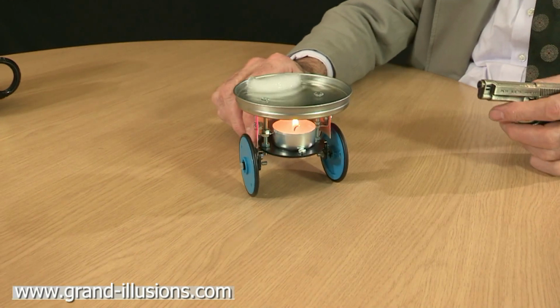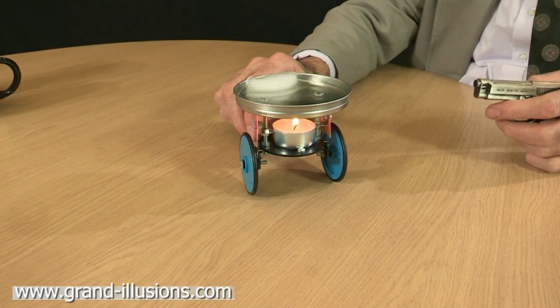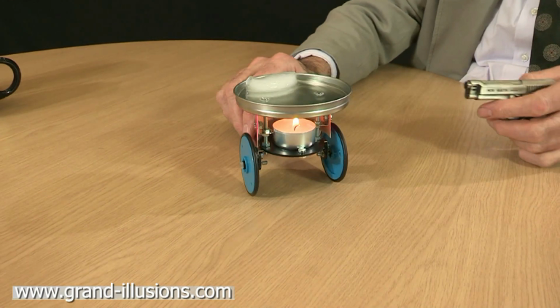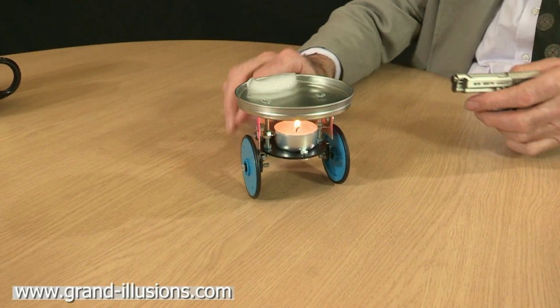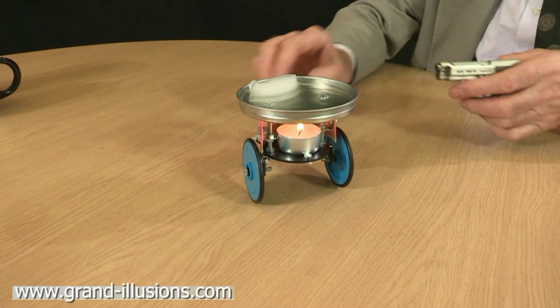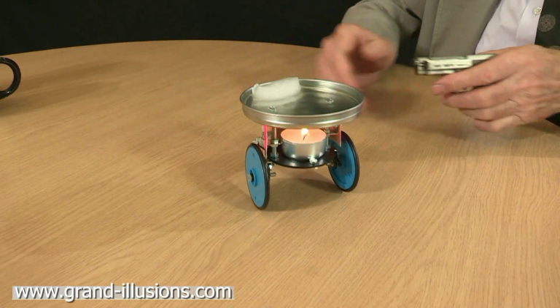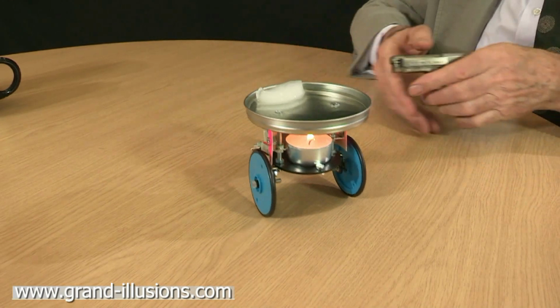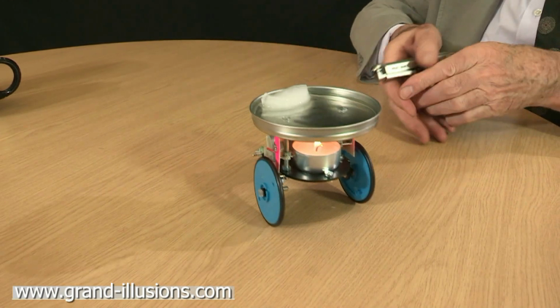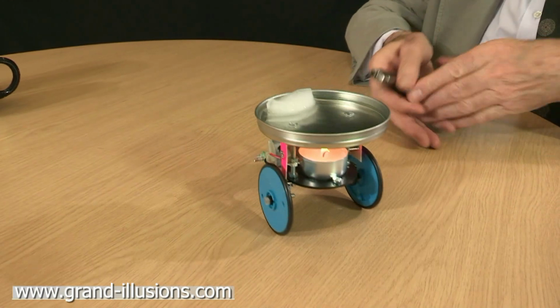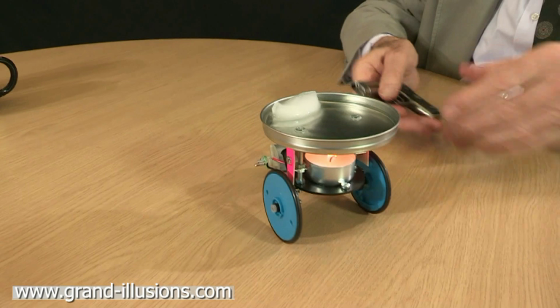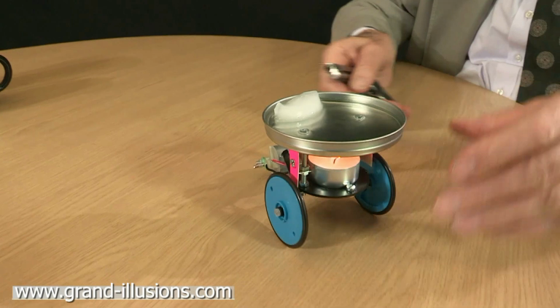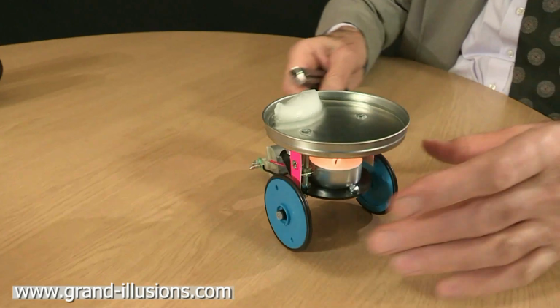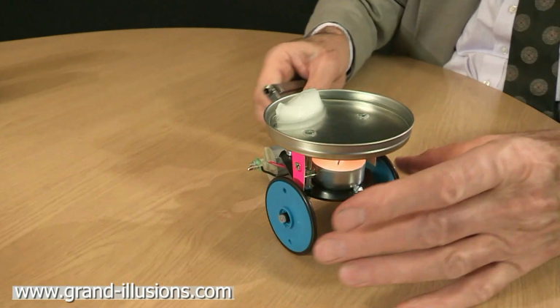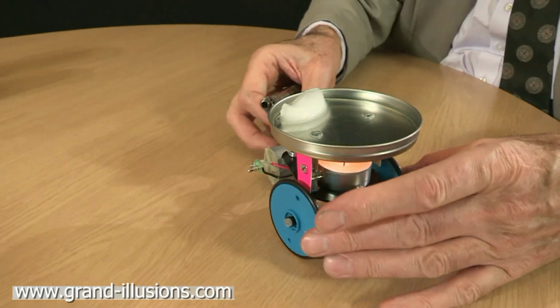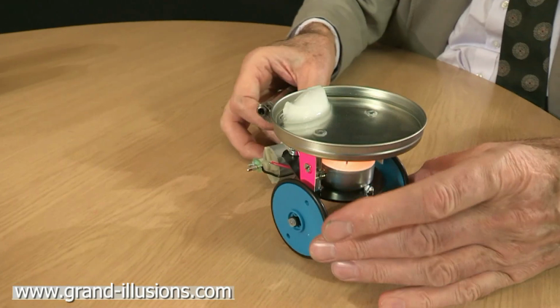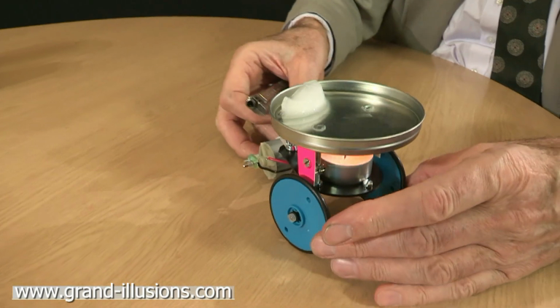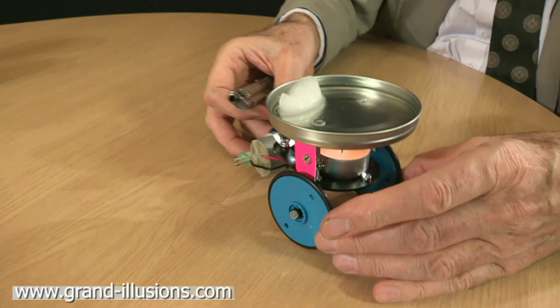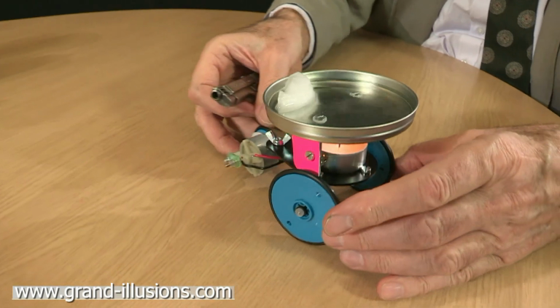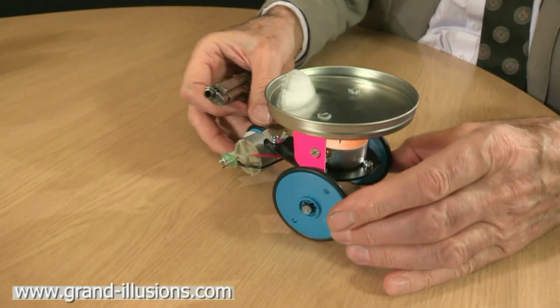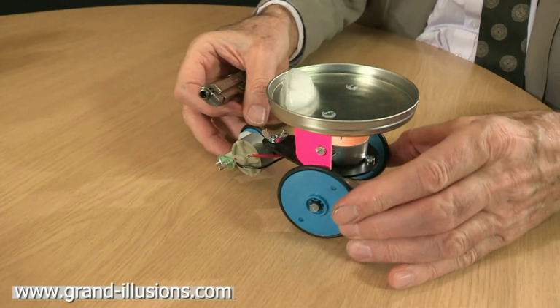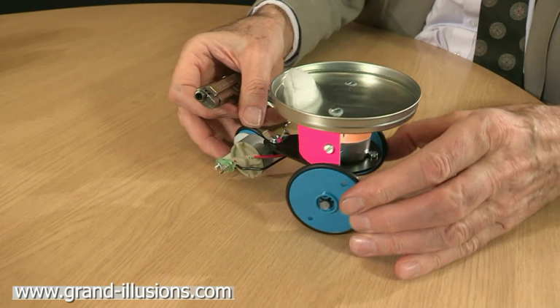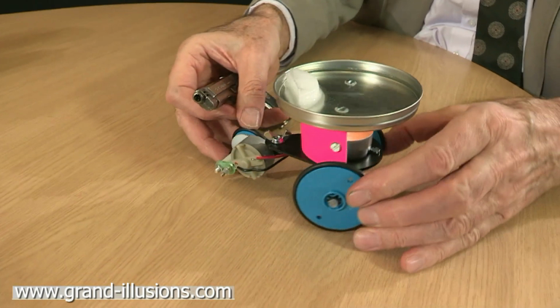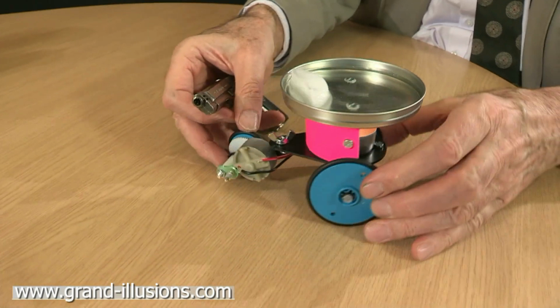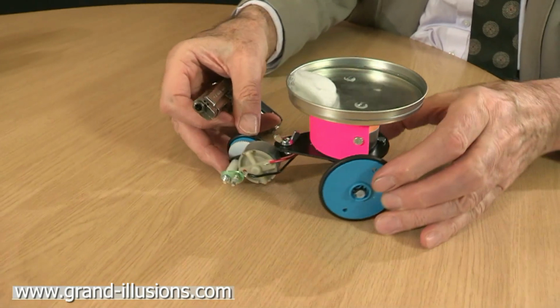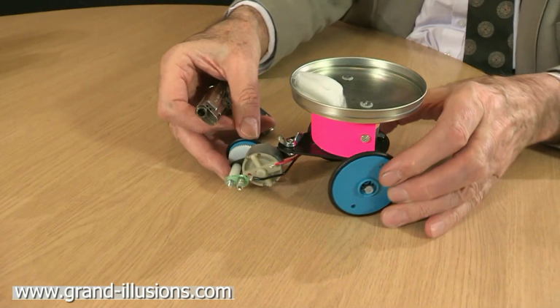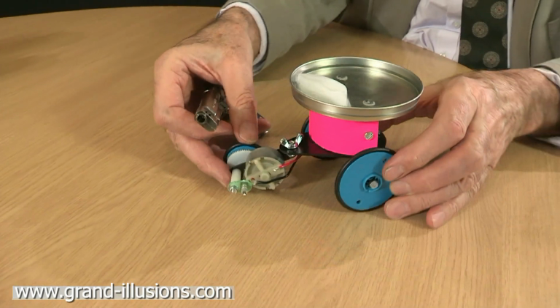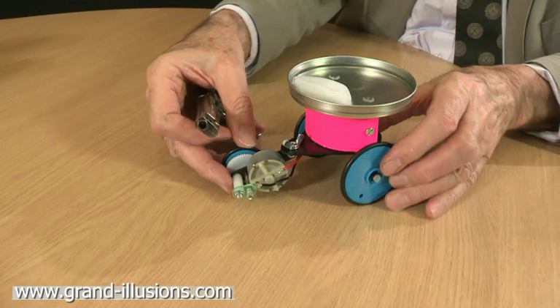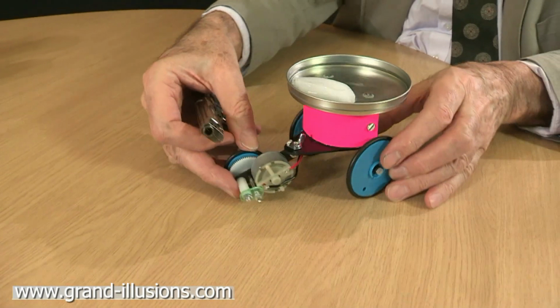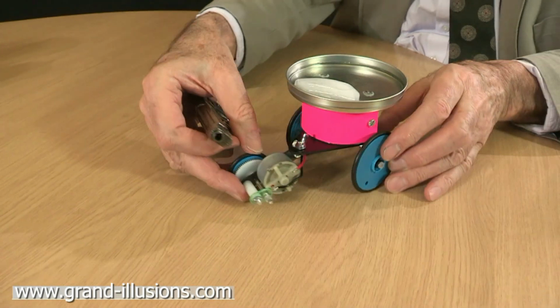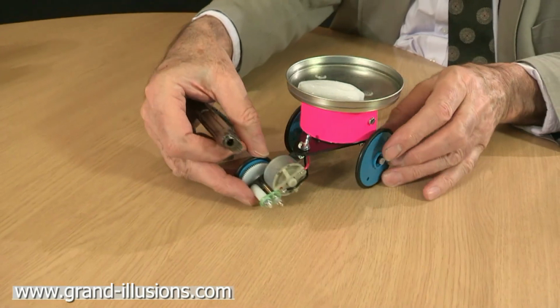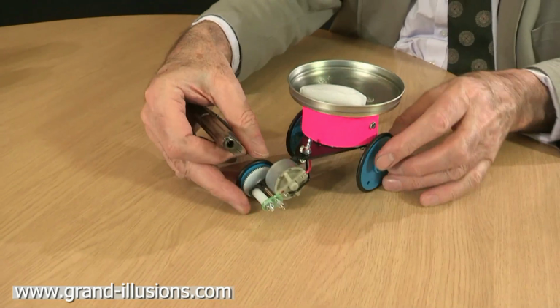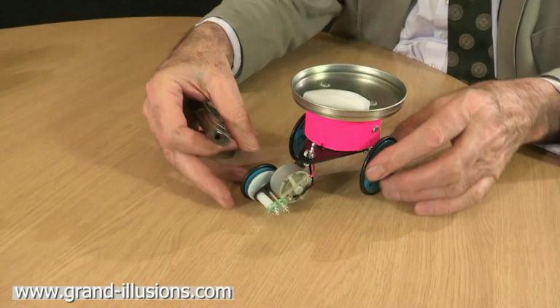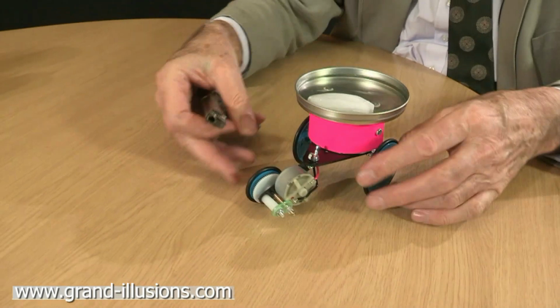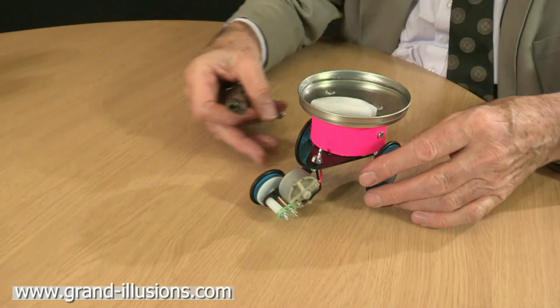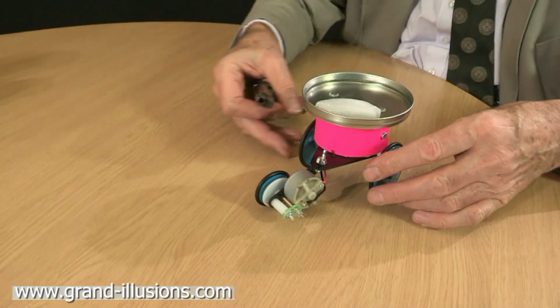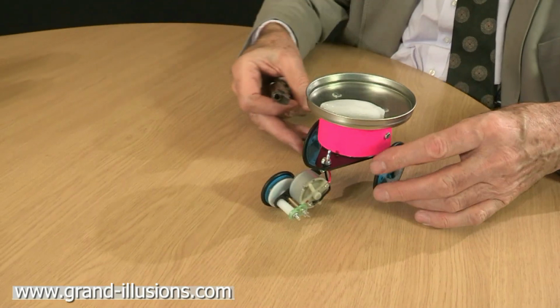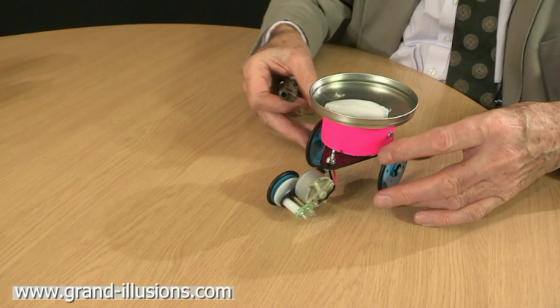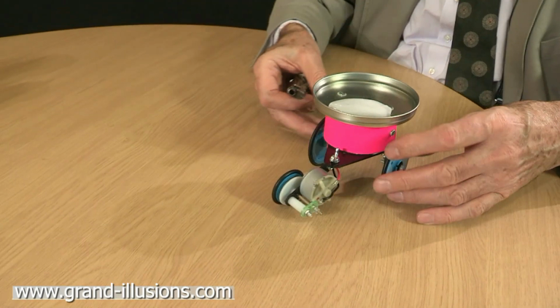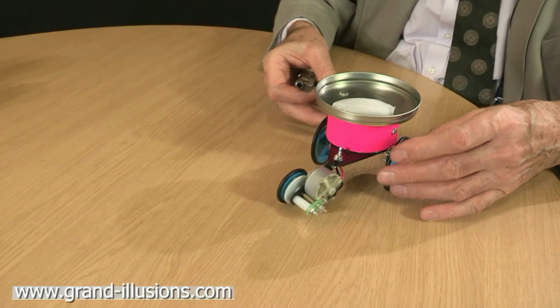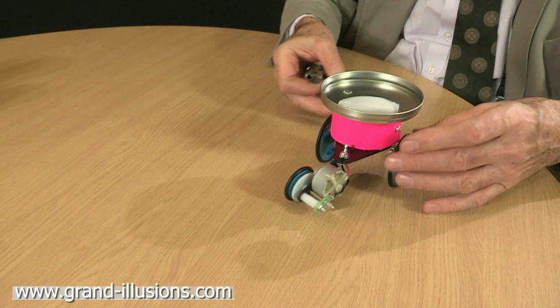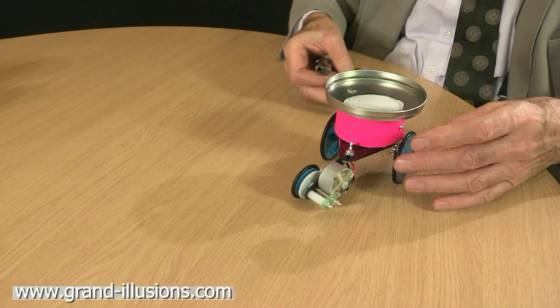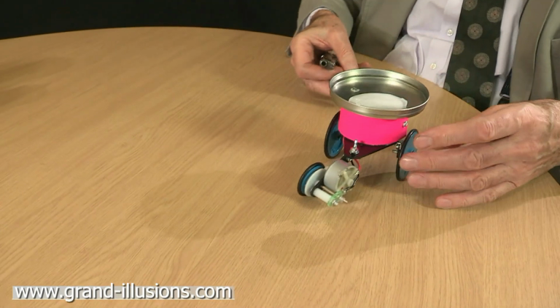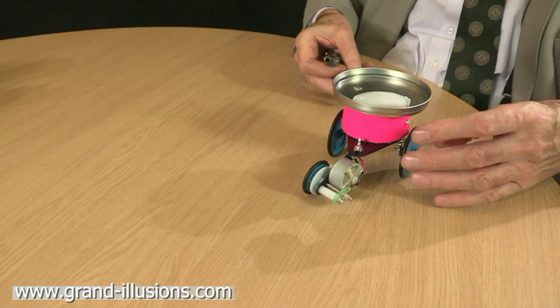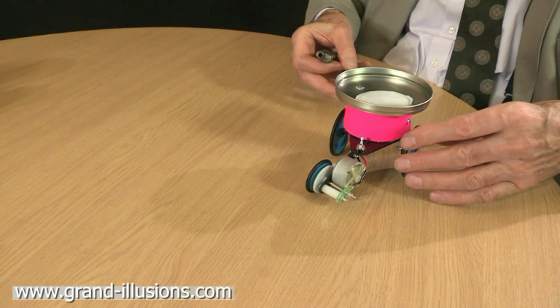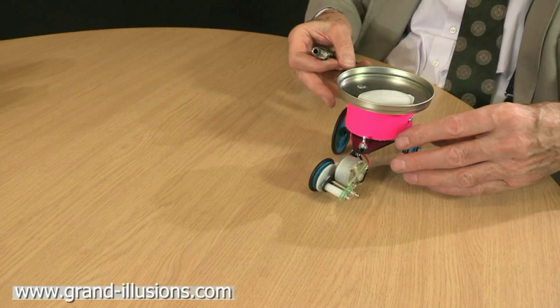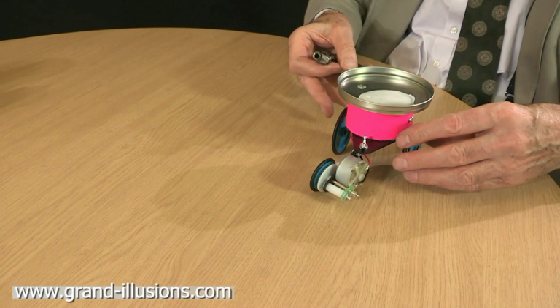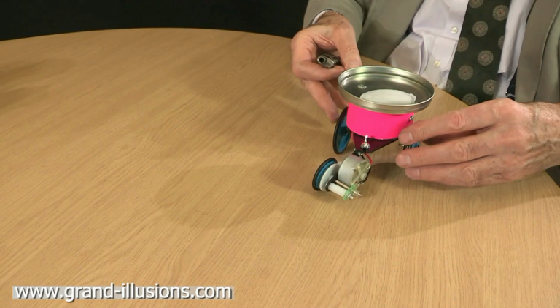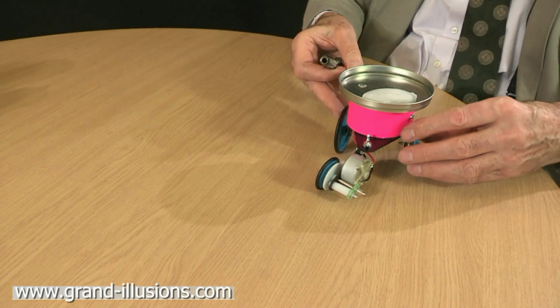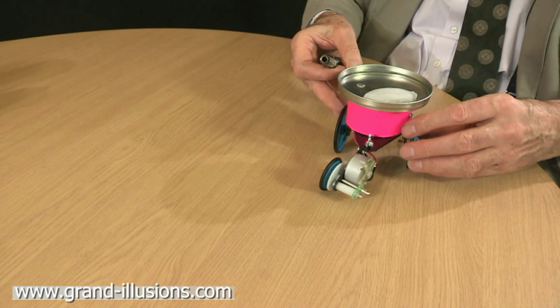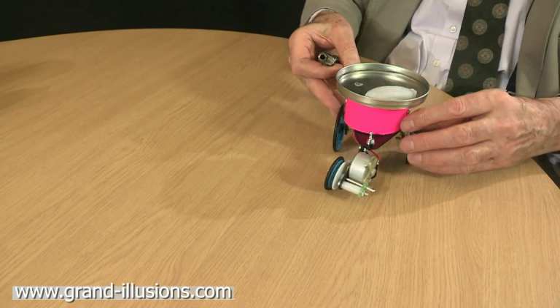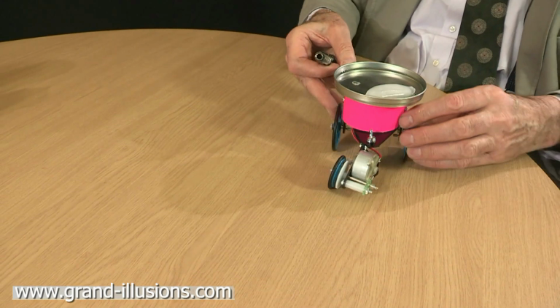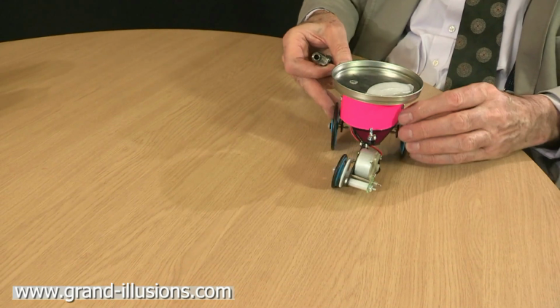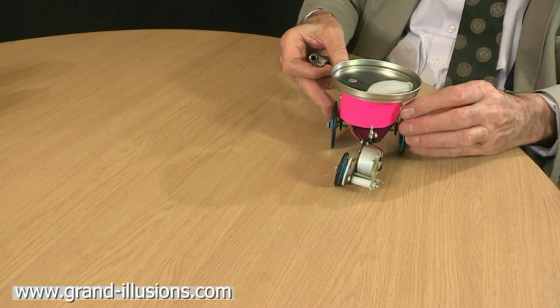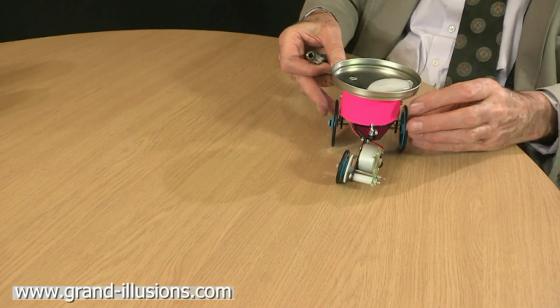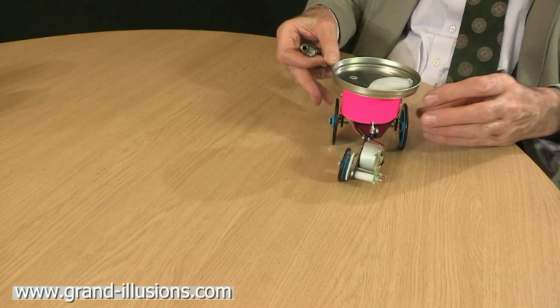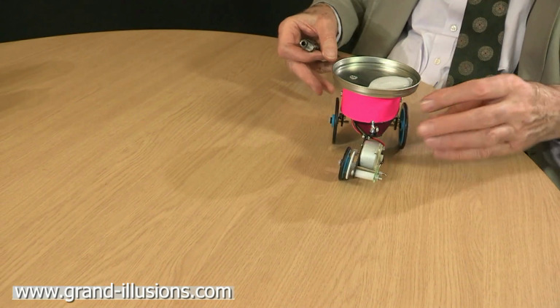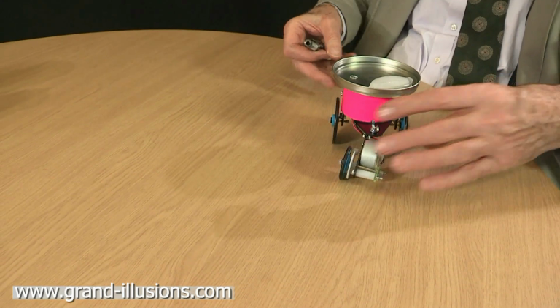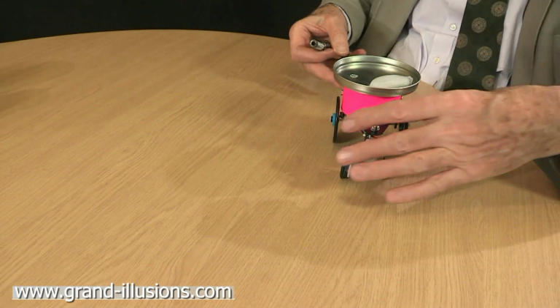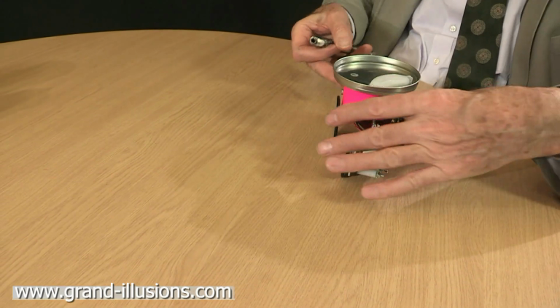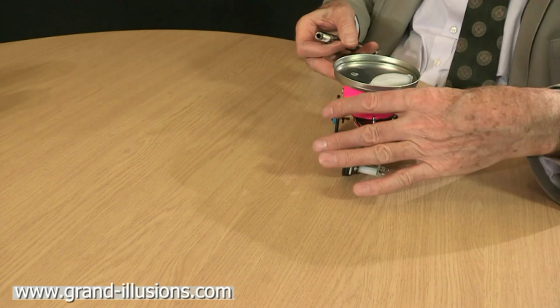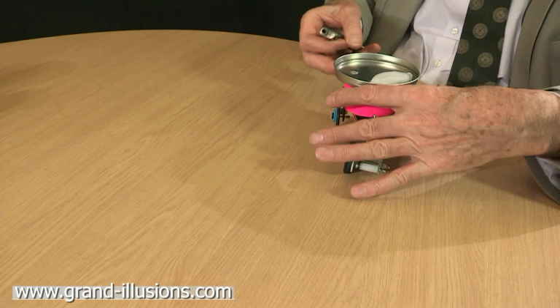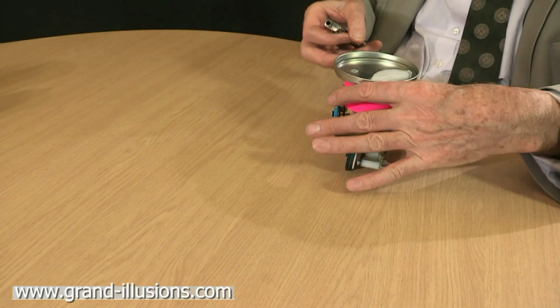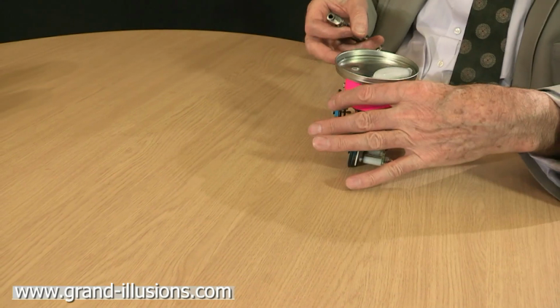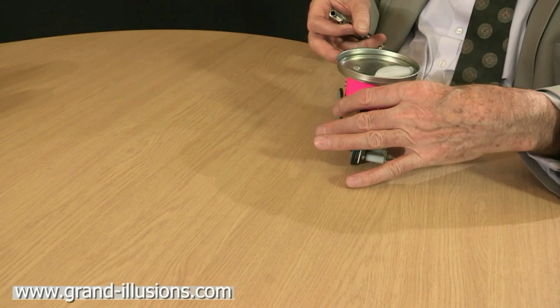And now we're going to see — ooh, instant movement! Let's set this up then on the table and see if we can get it to drive gently around our table.